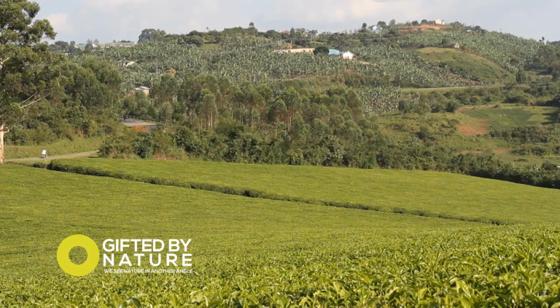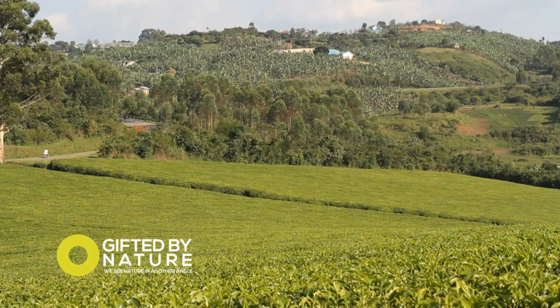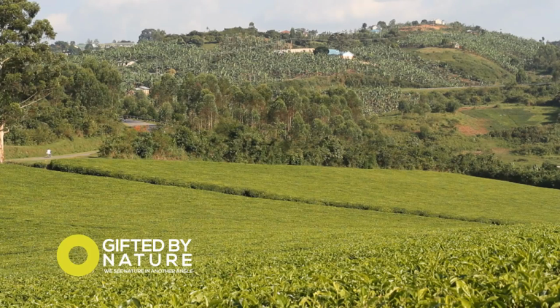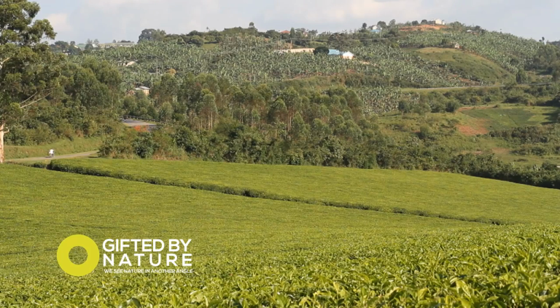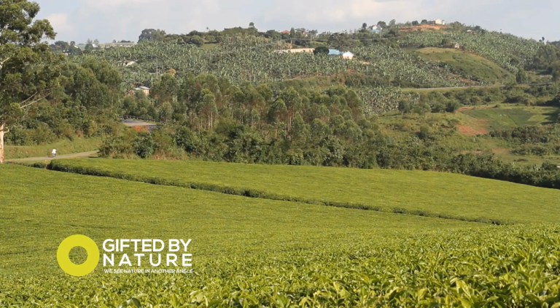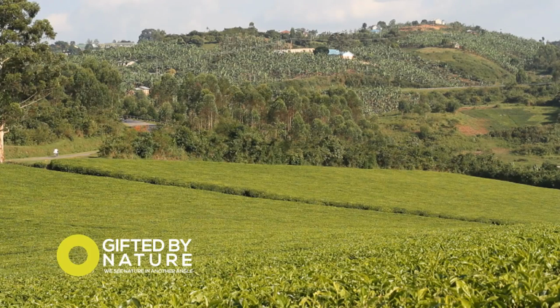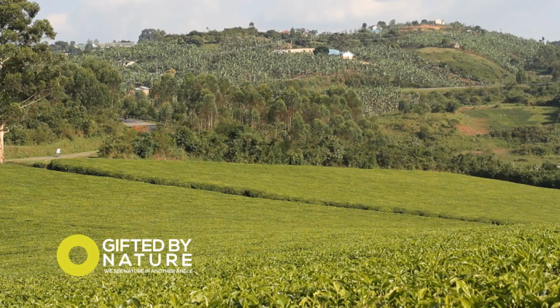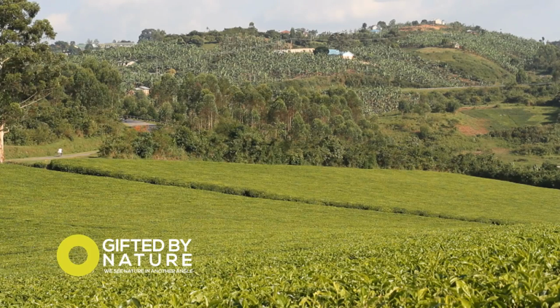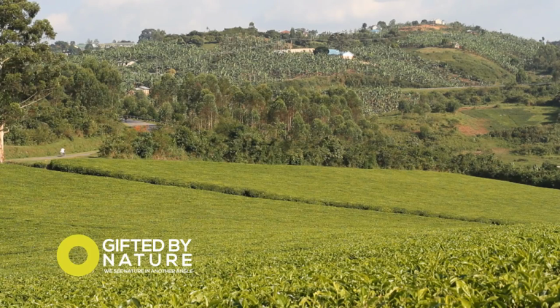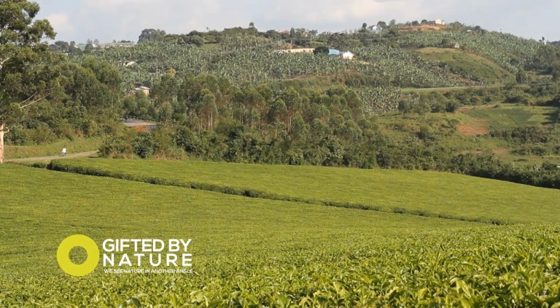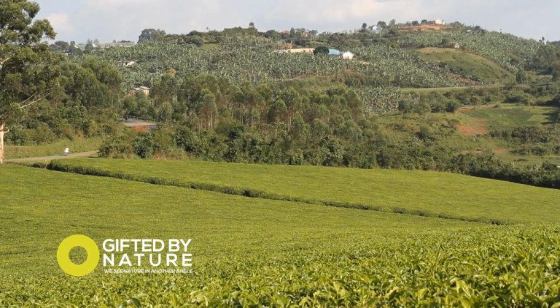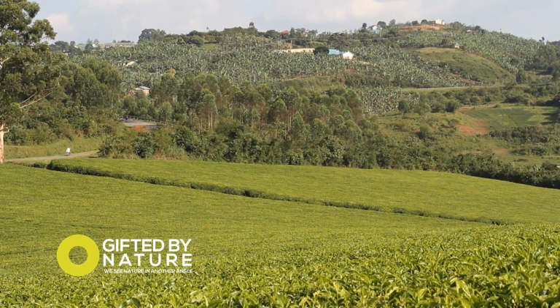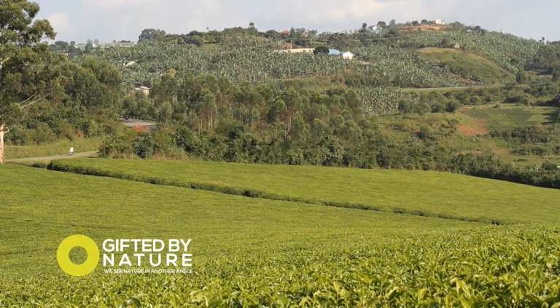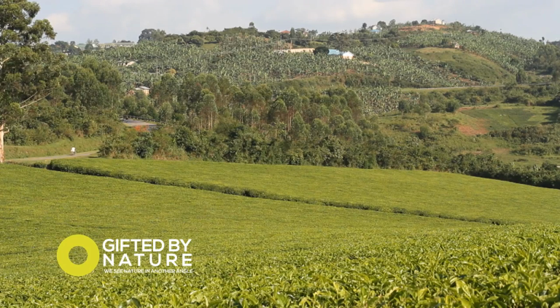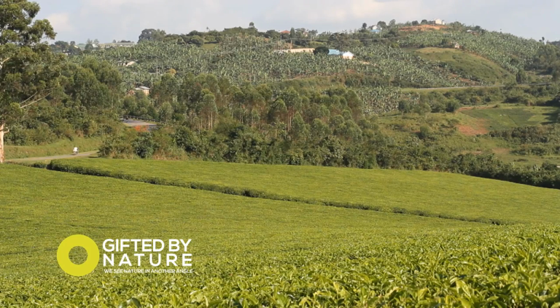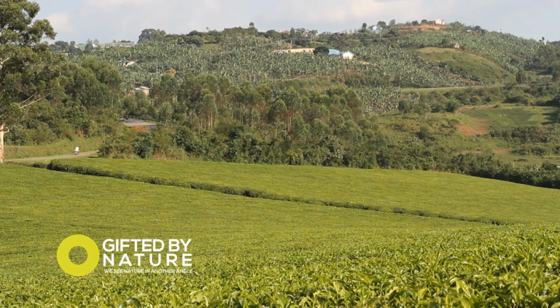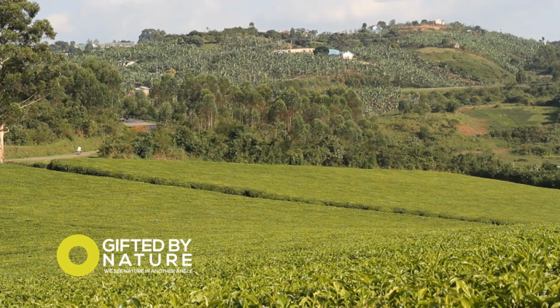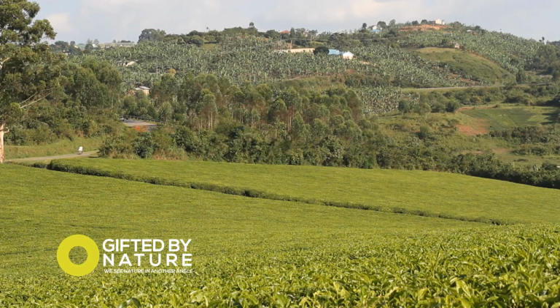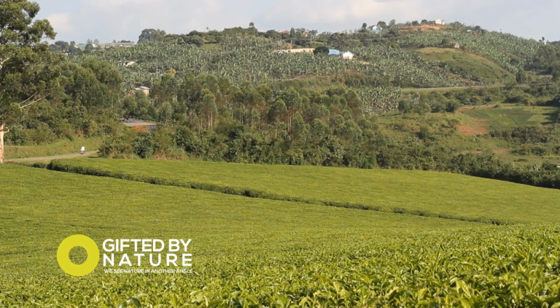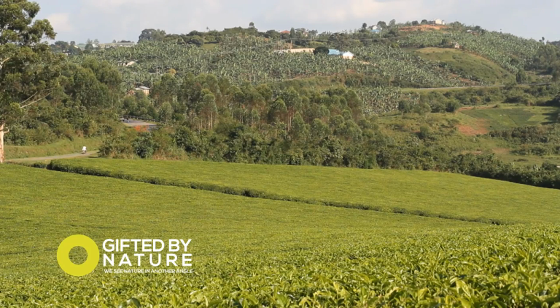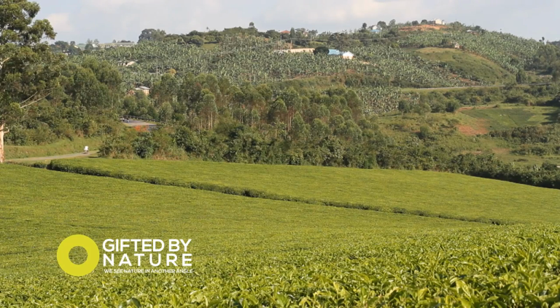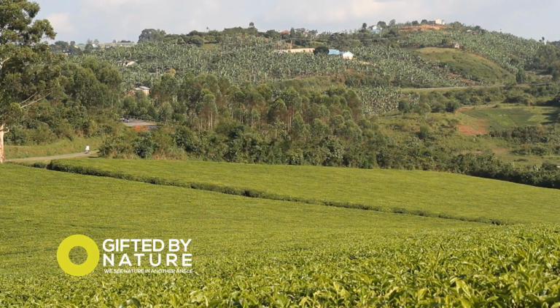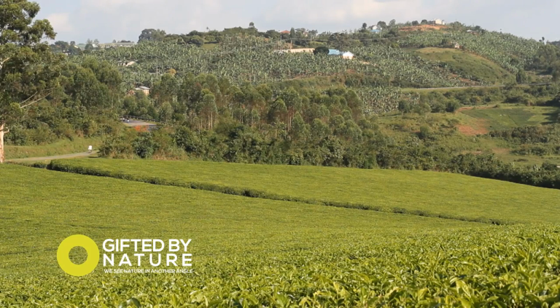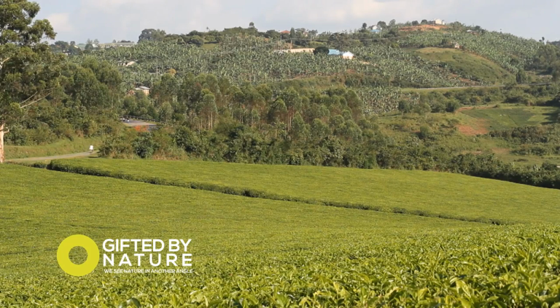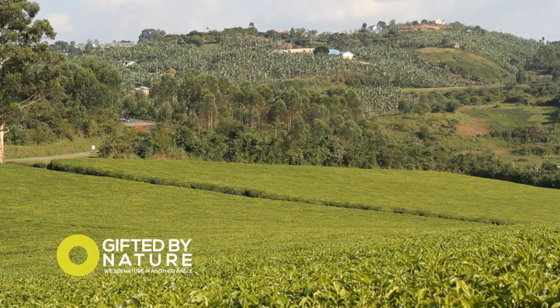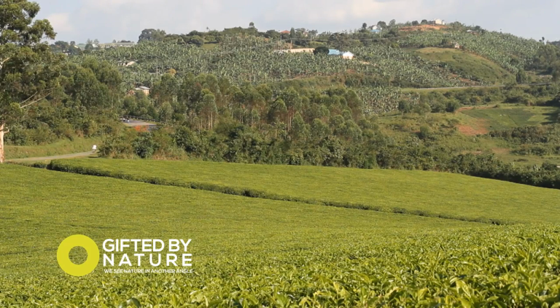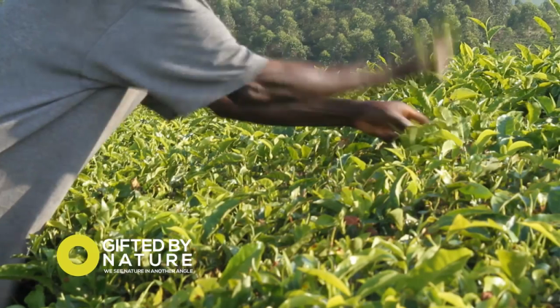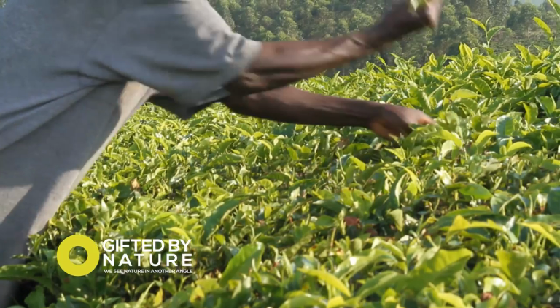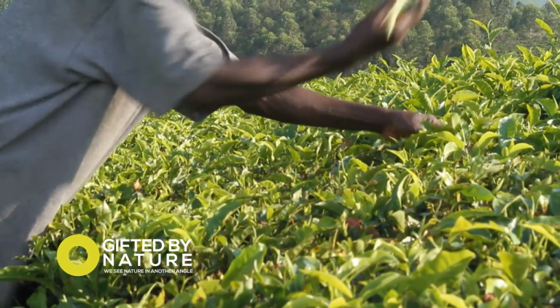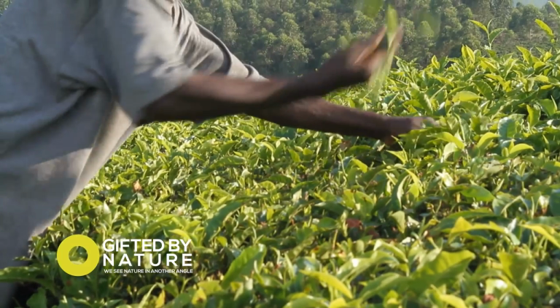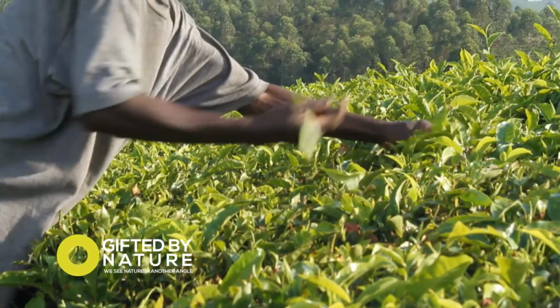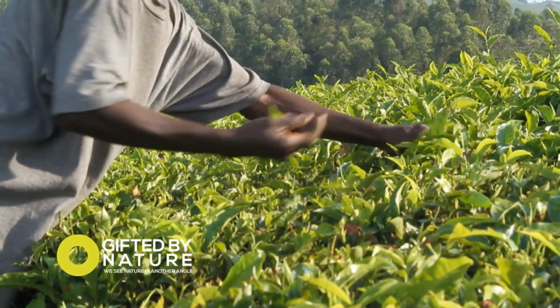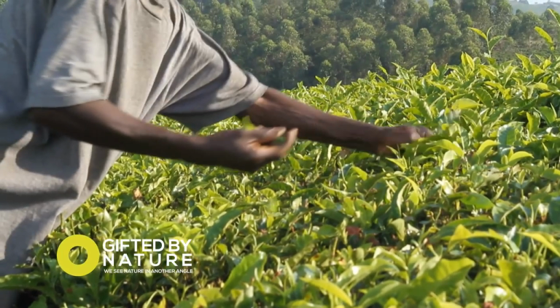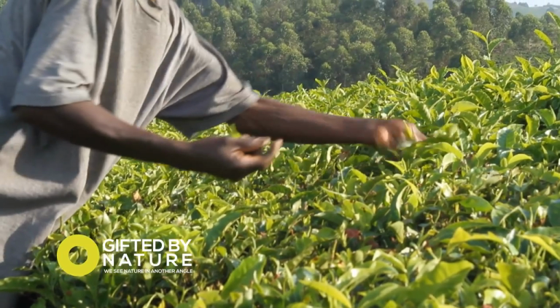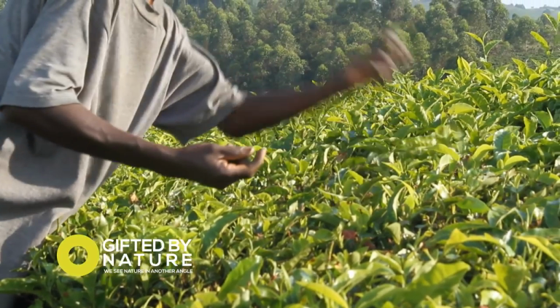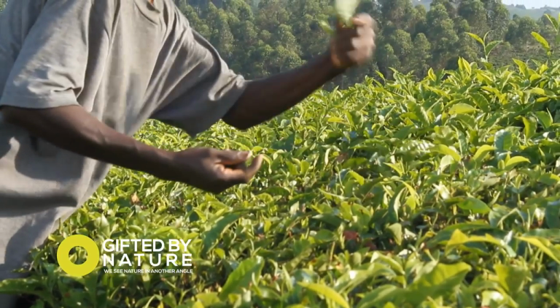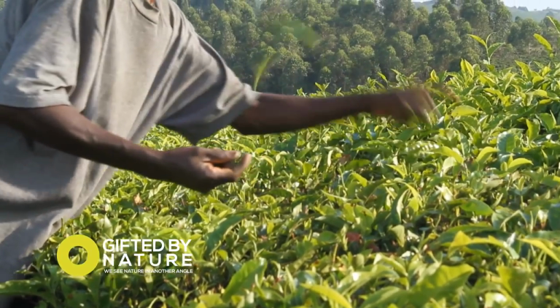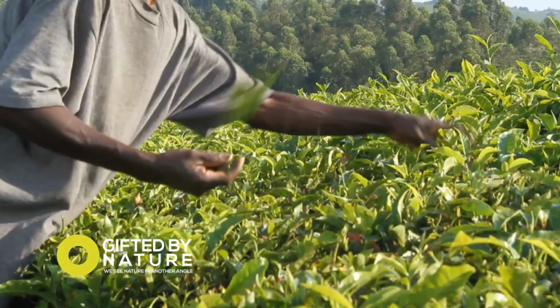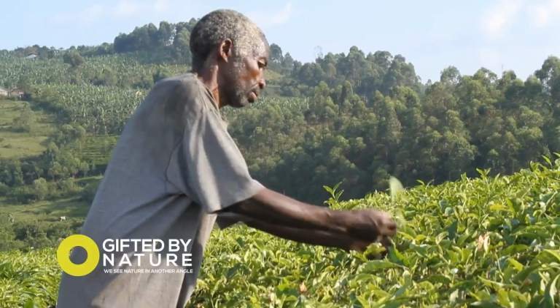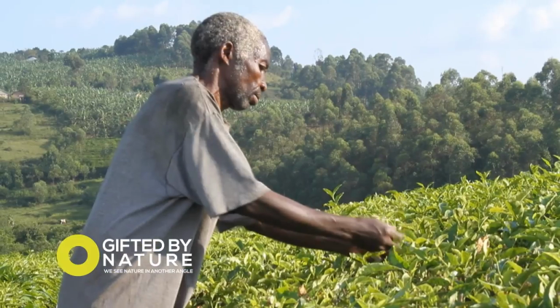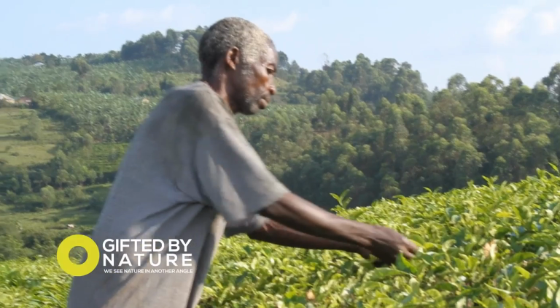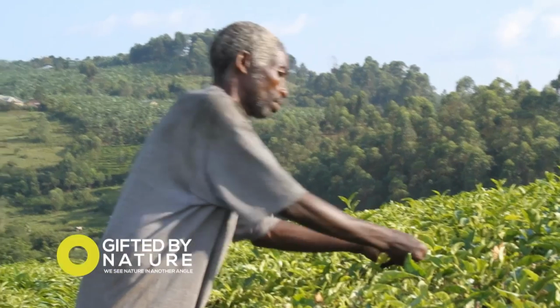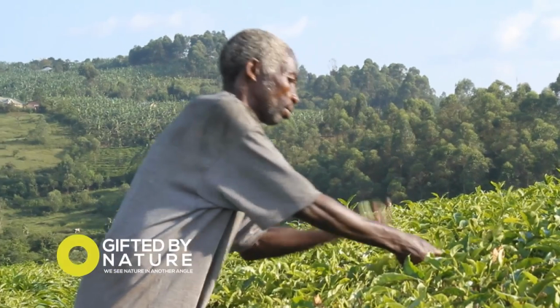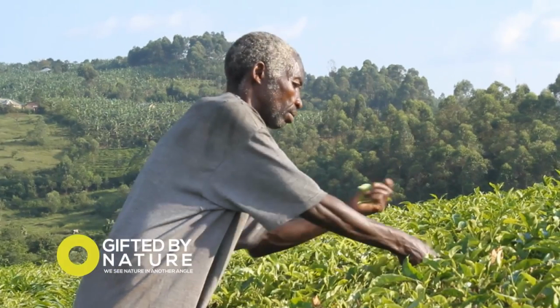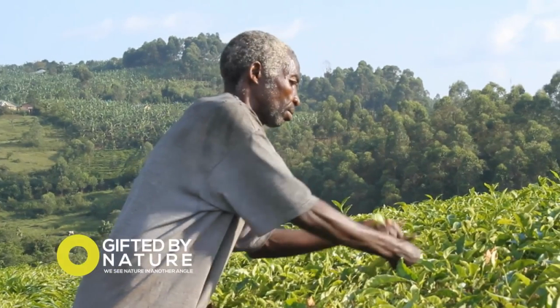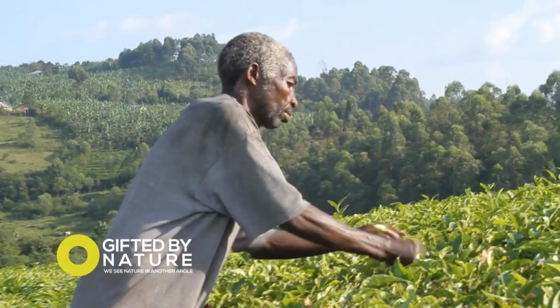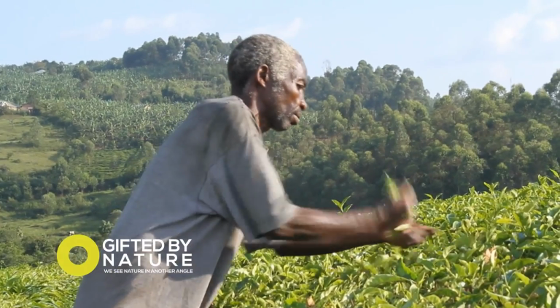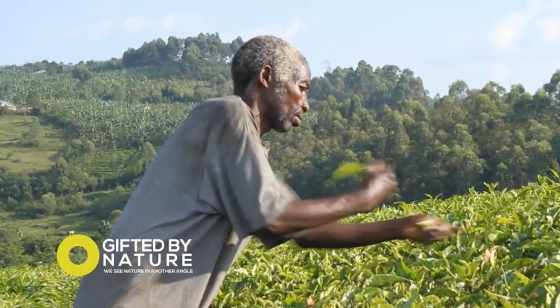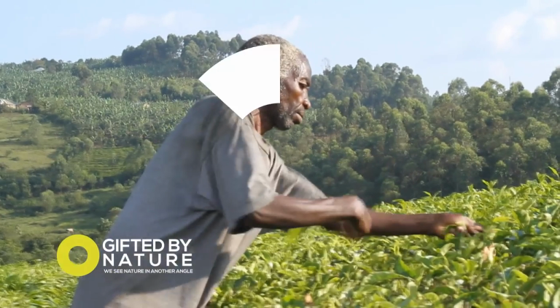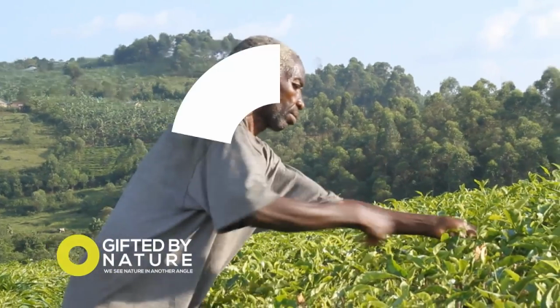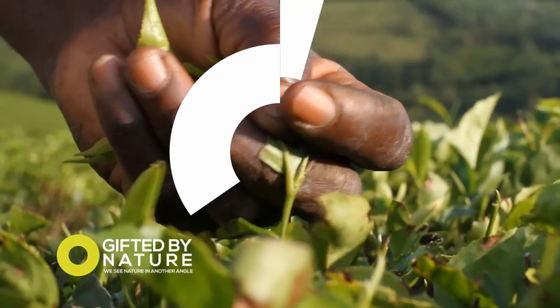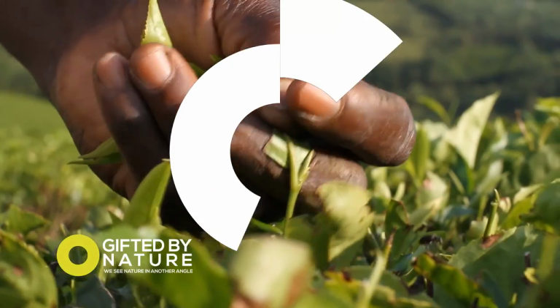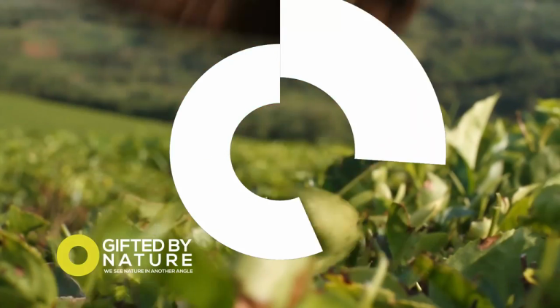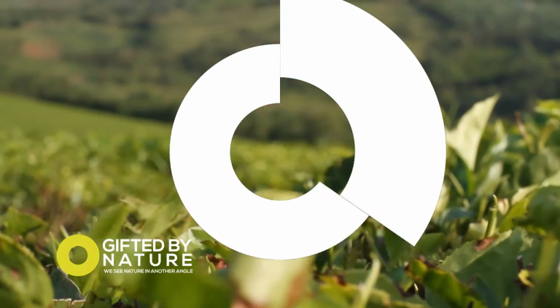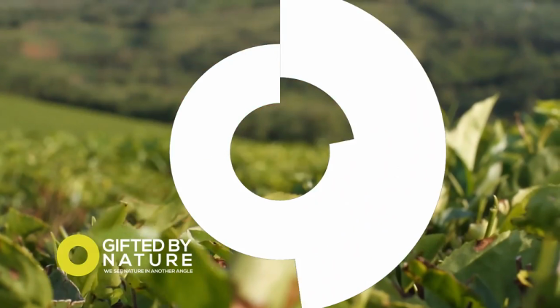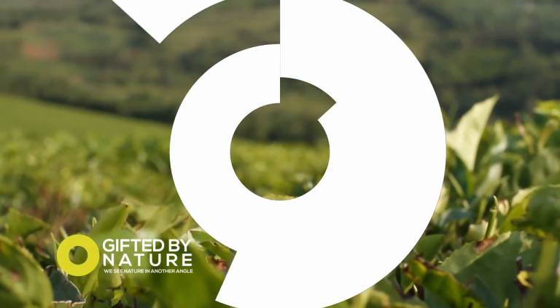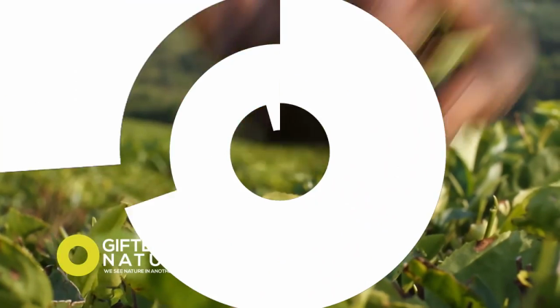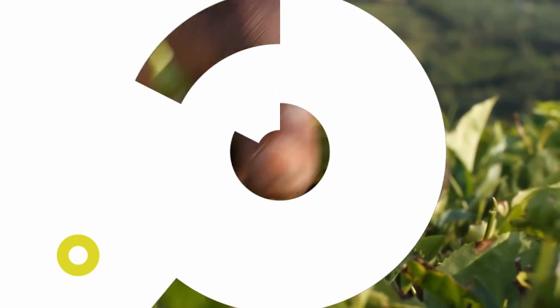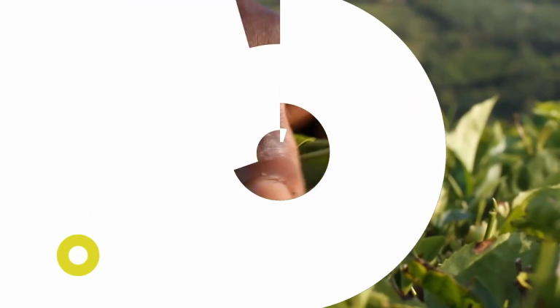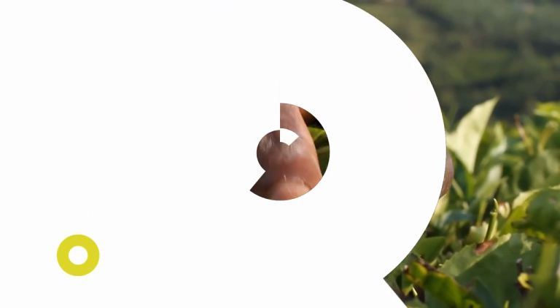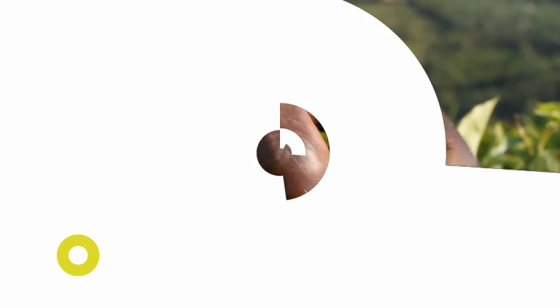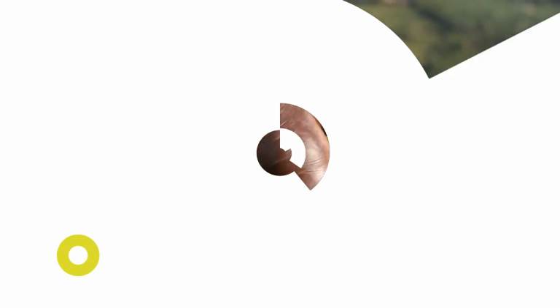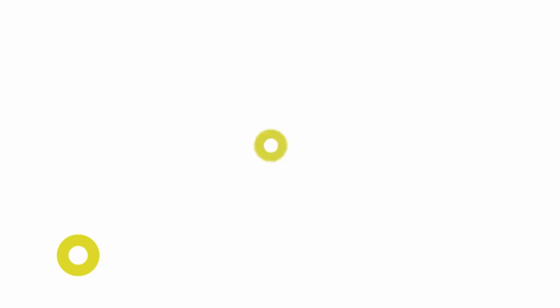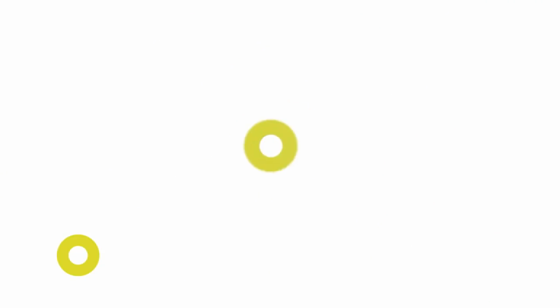Ankole tea plantation still provides jobs for many, with tea being exported all over the world.